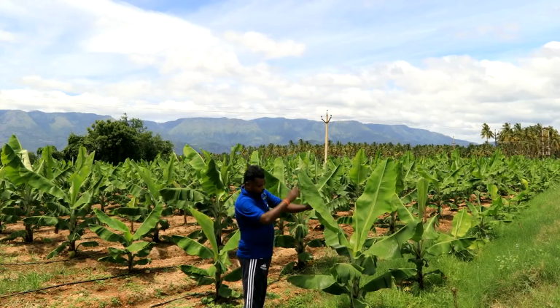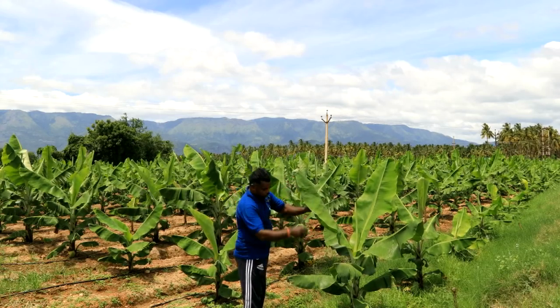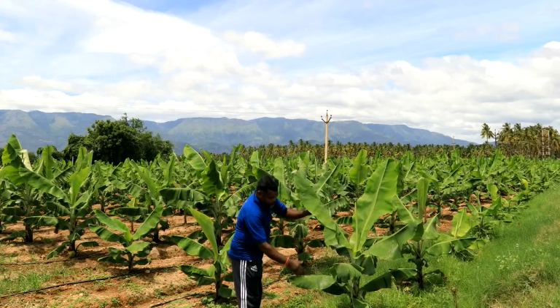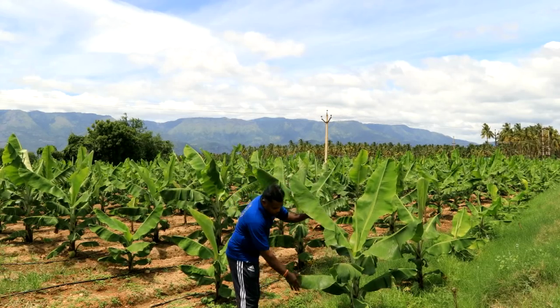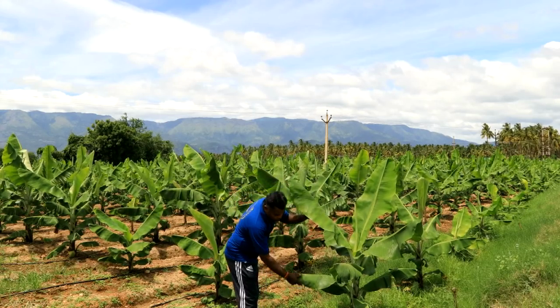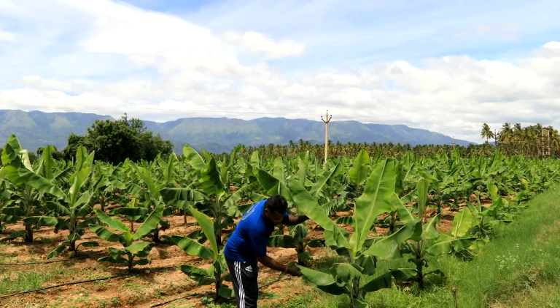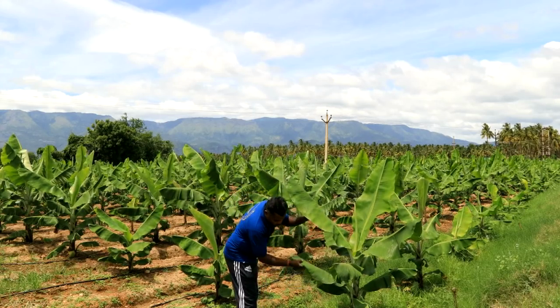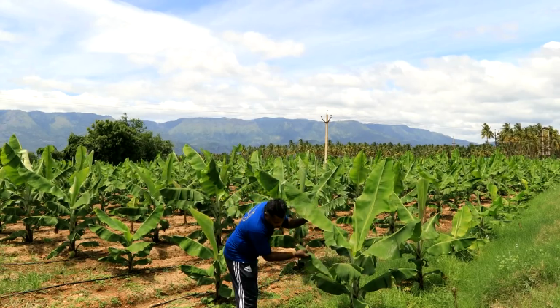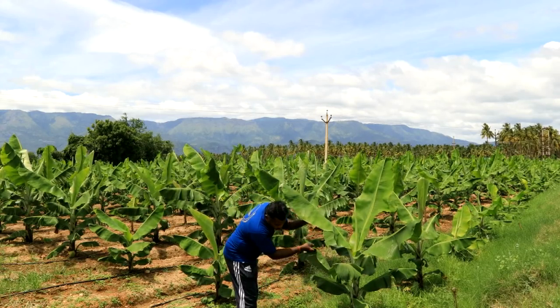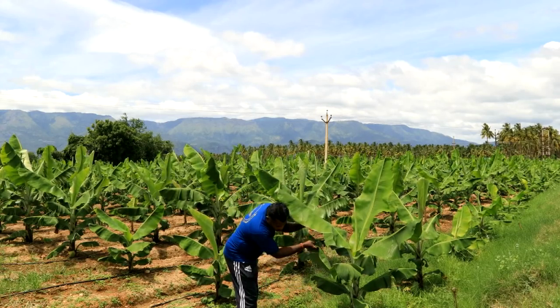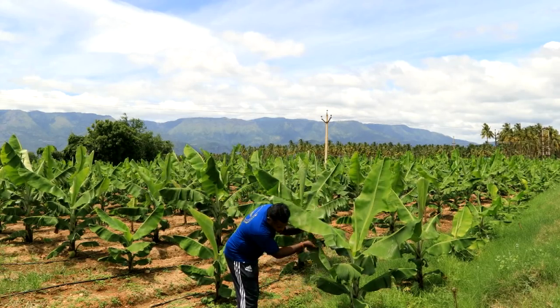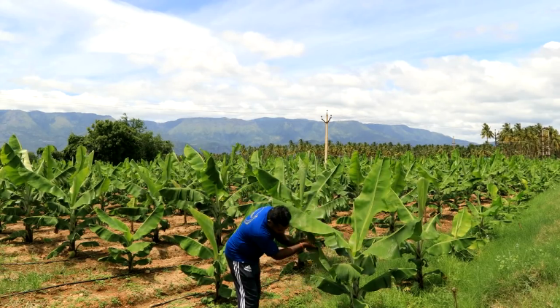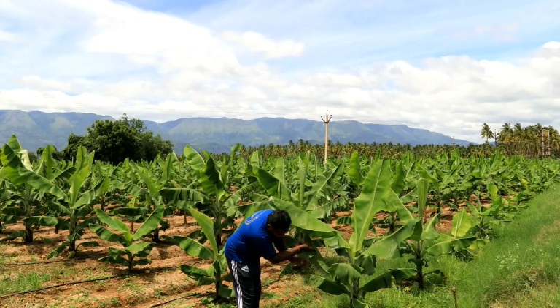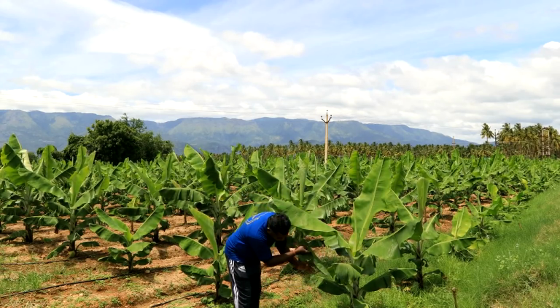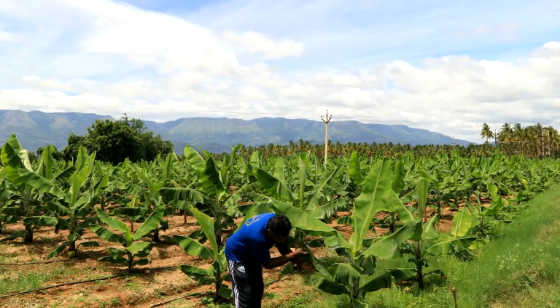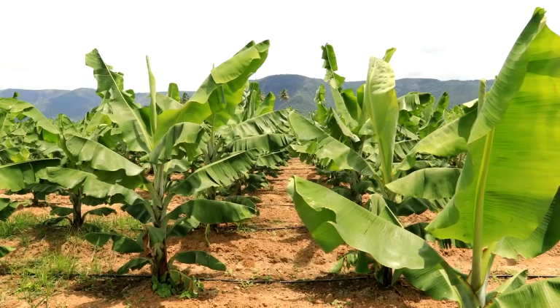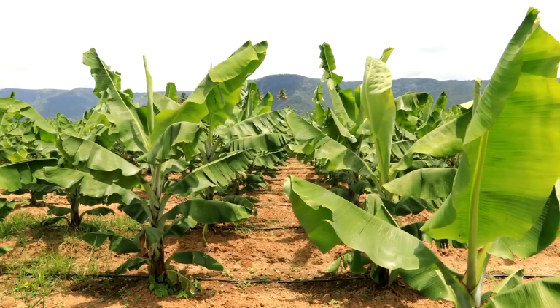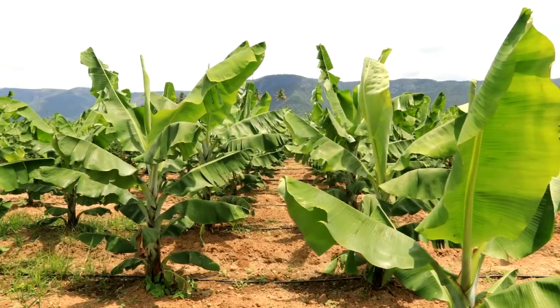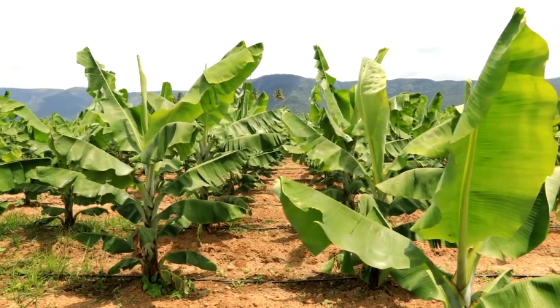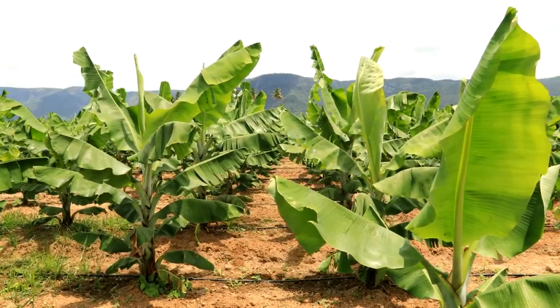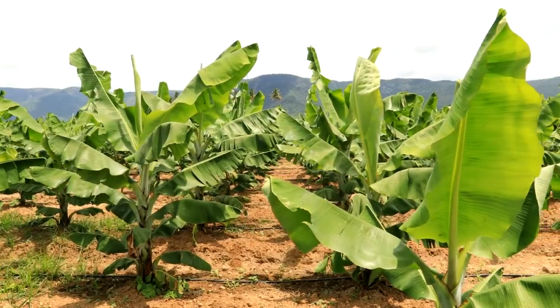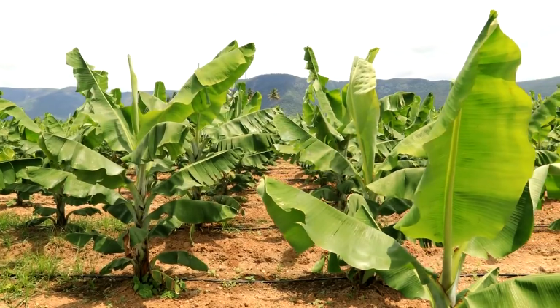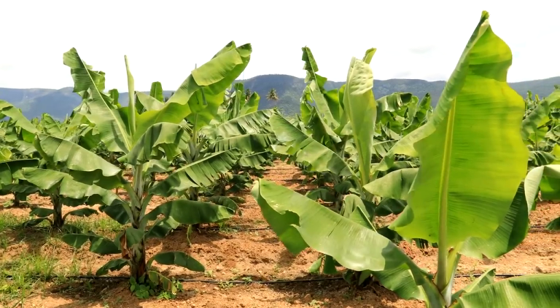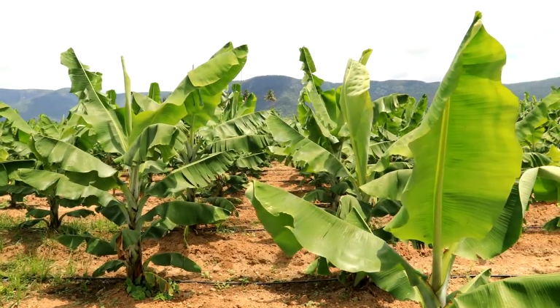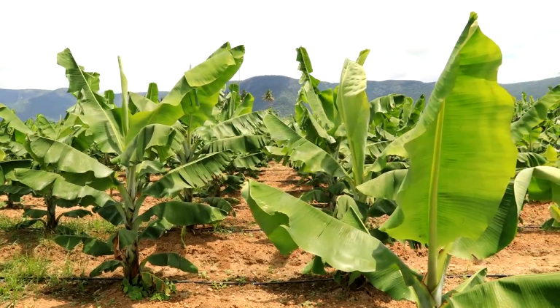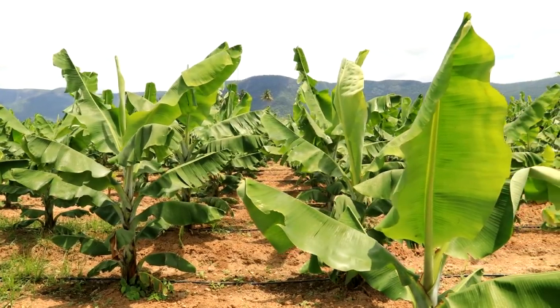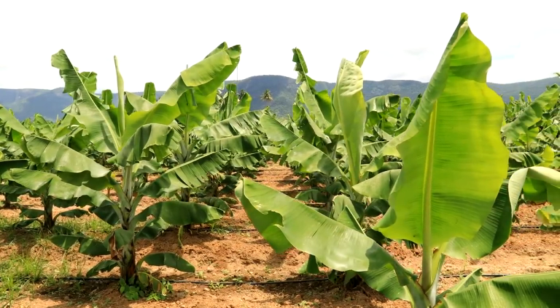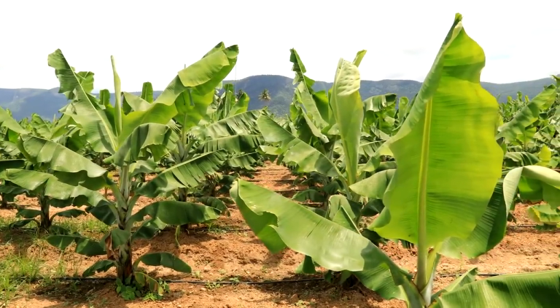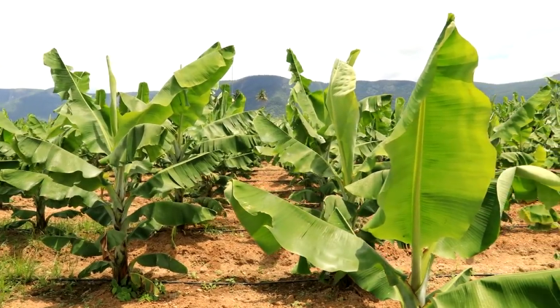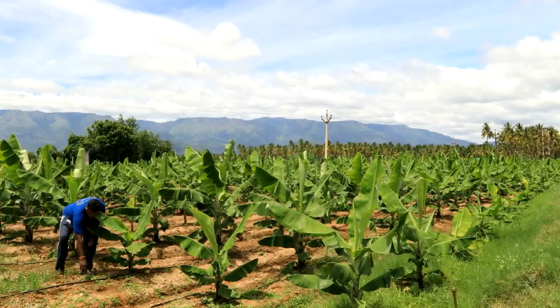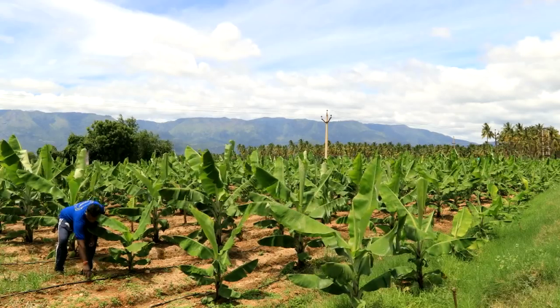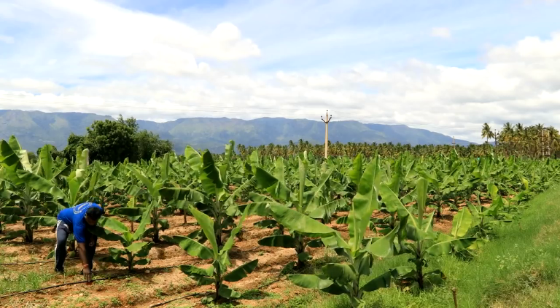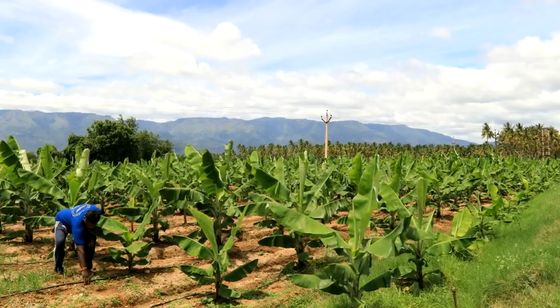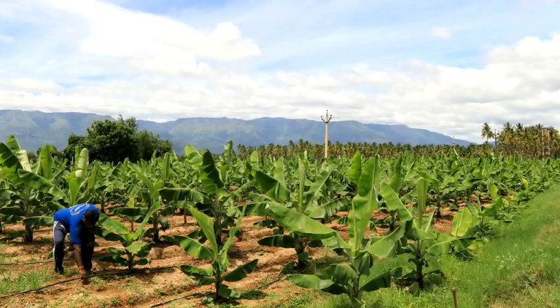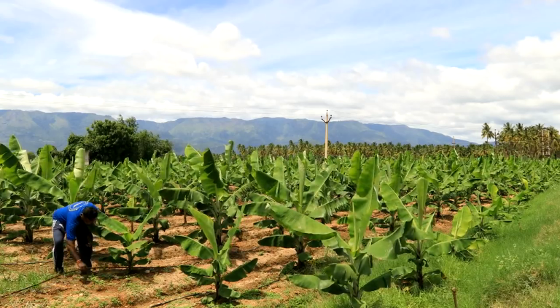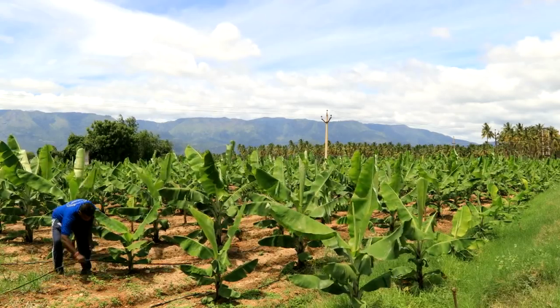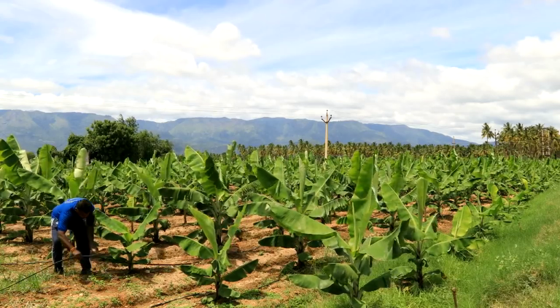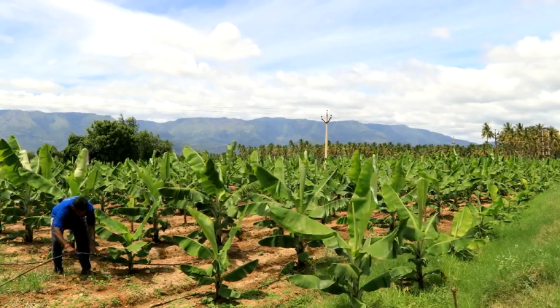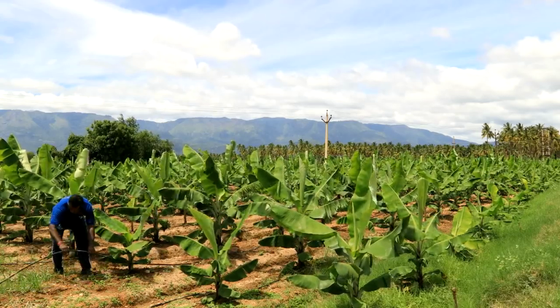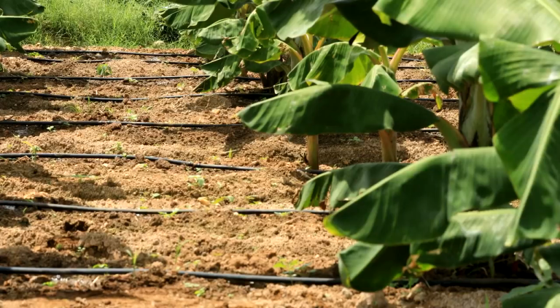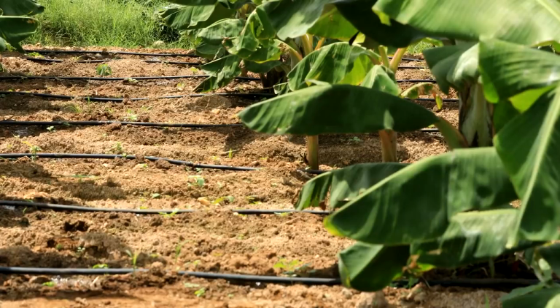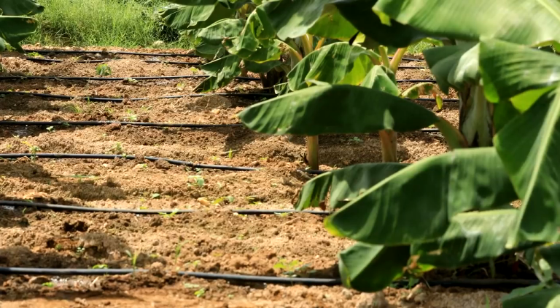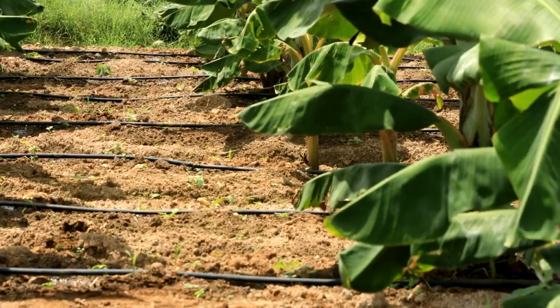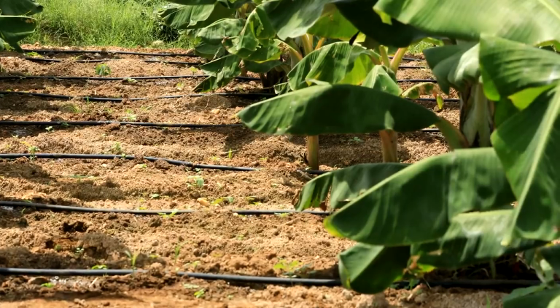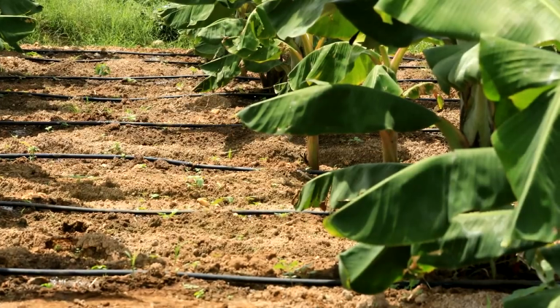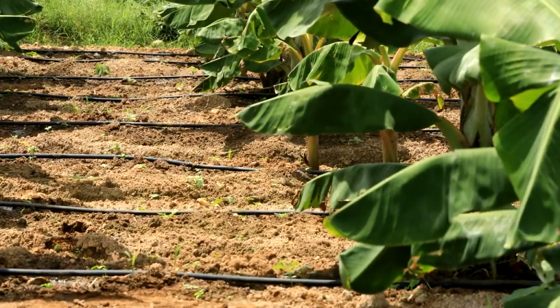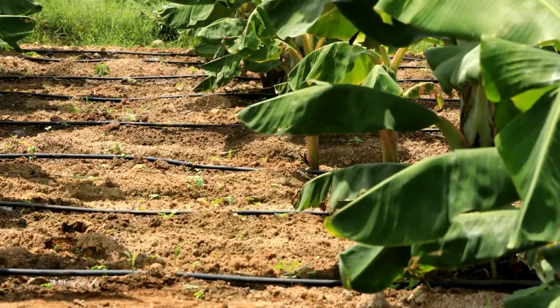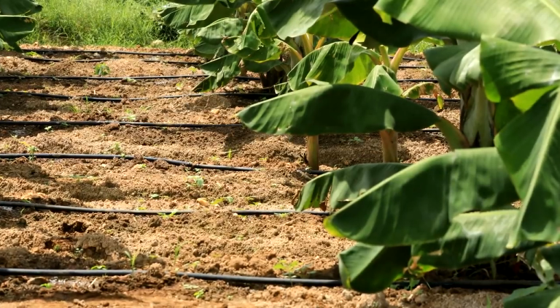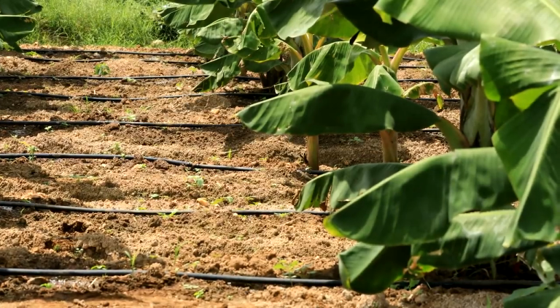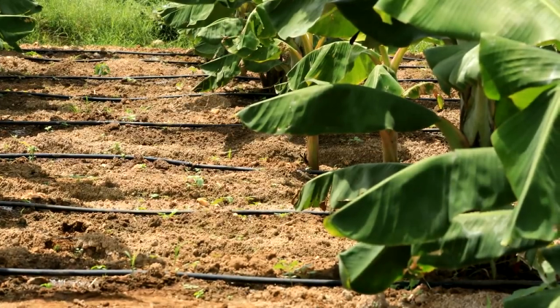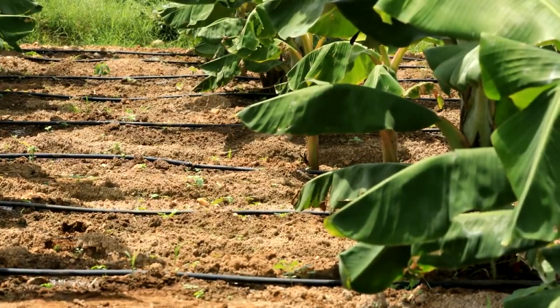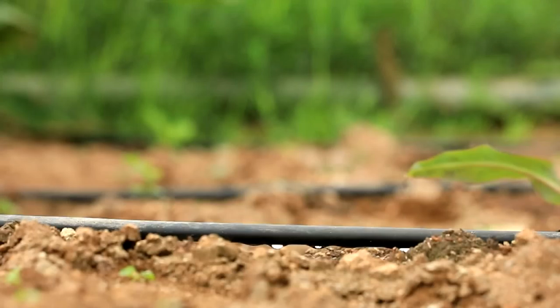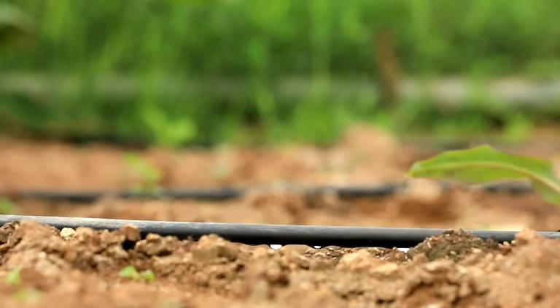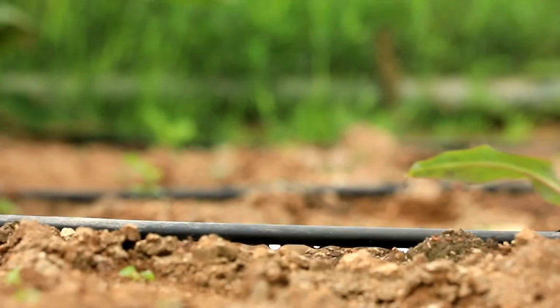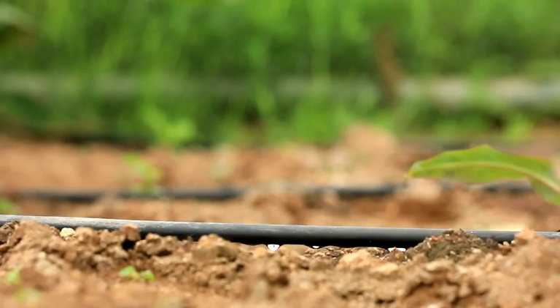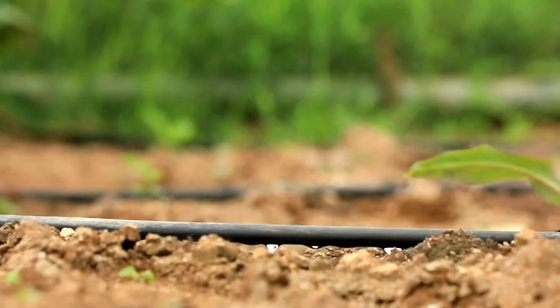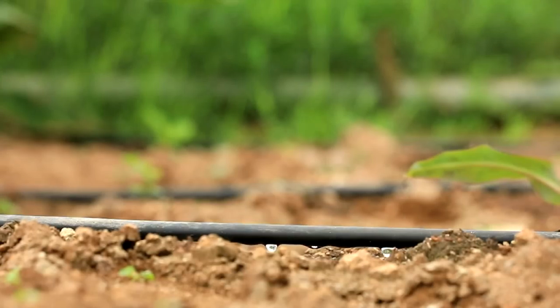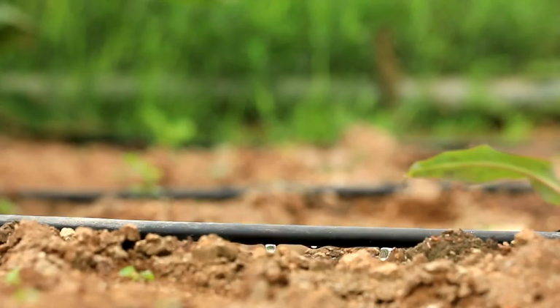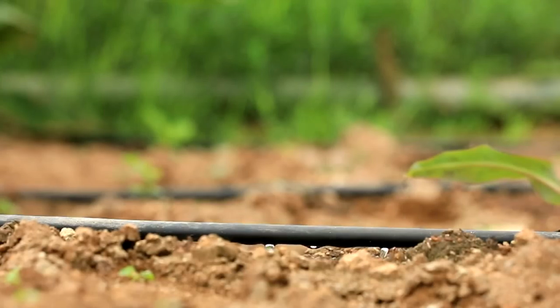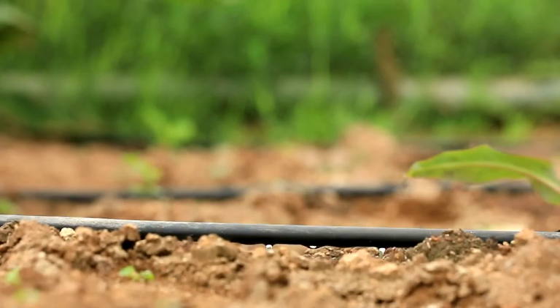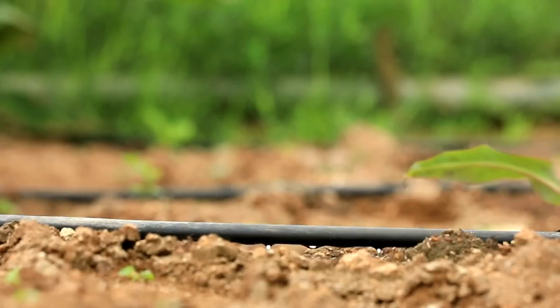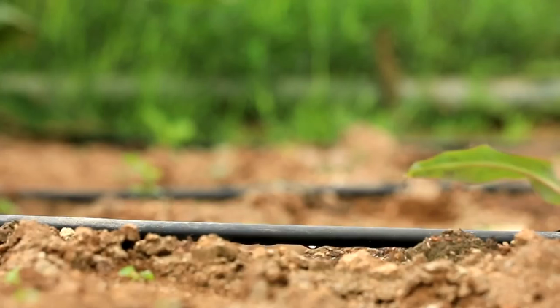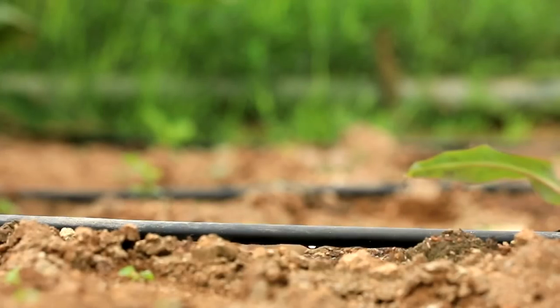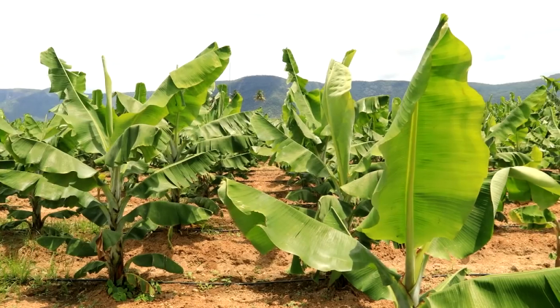At Bell Farms each plant is monitored periodically and are watered with drip irrigation method.